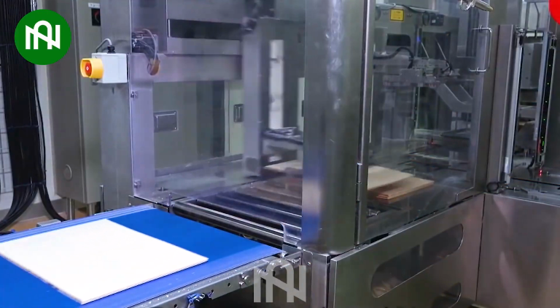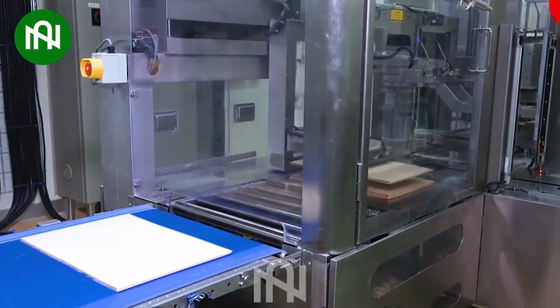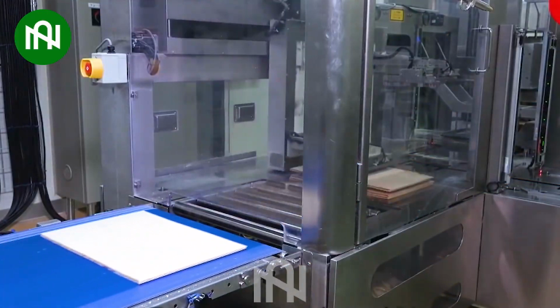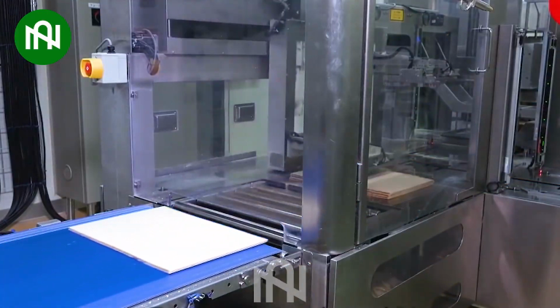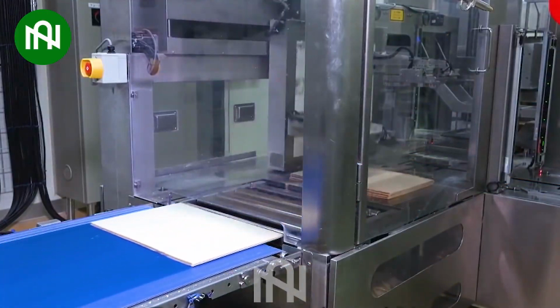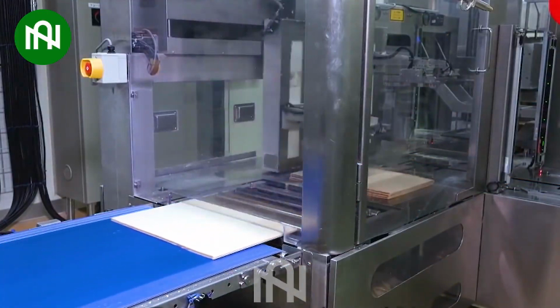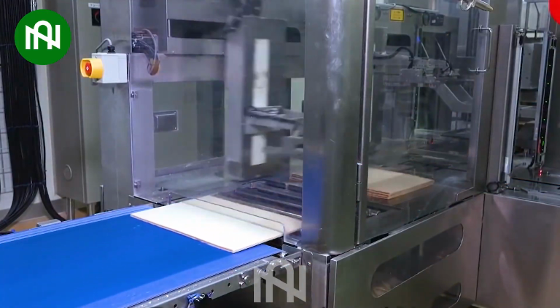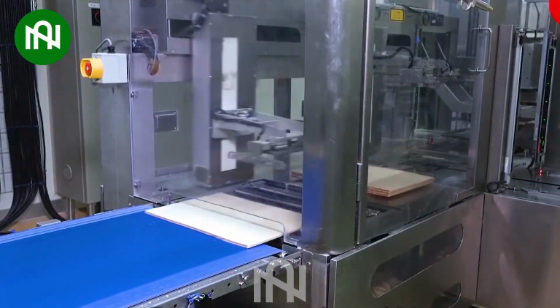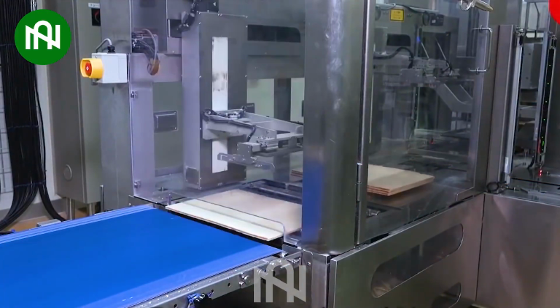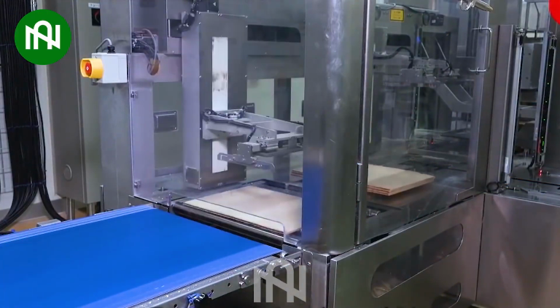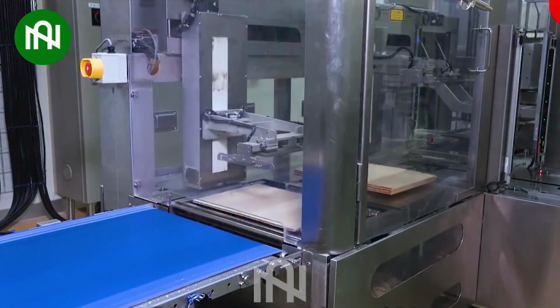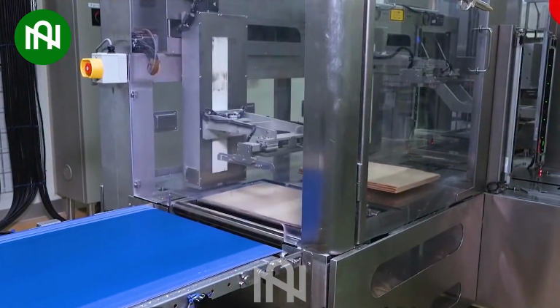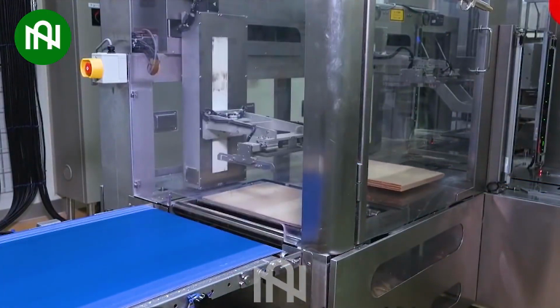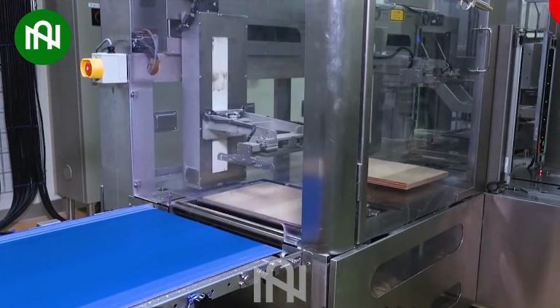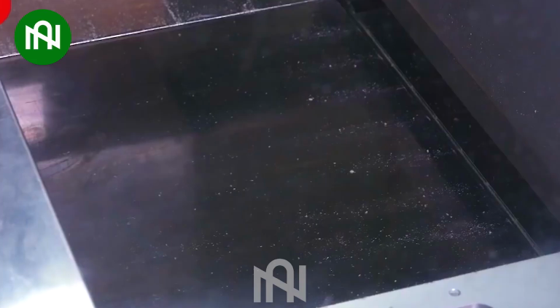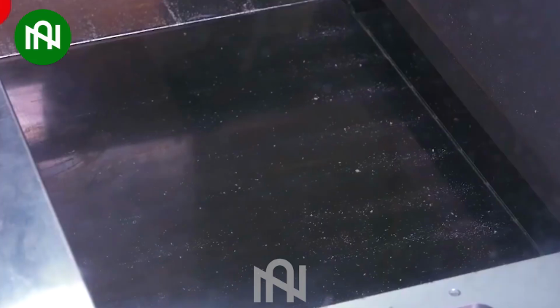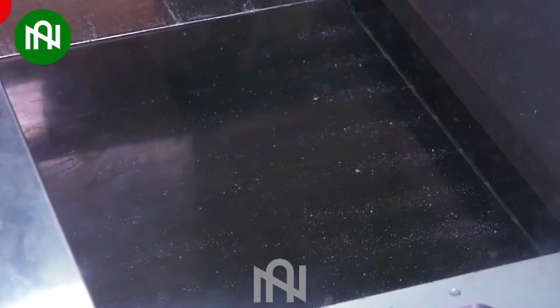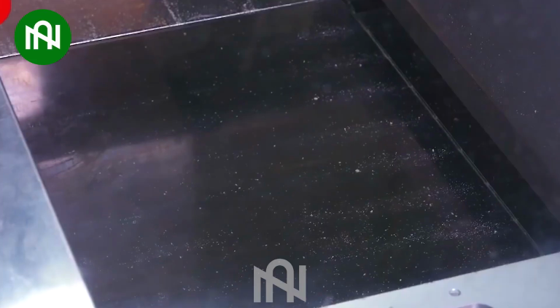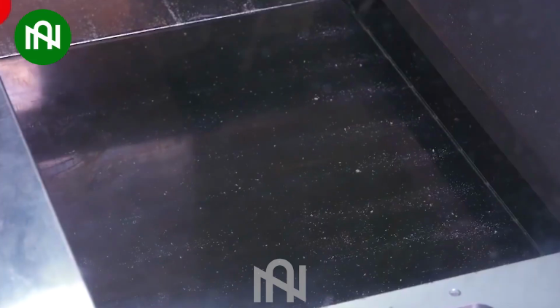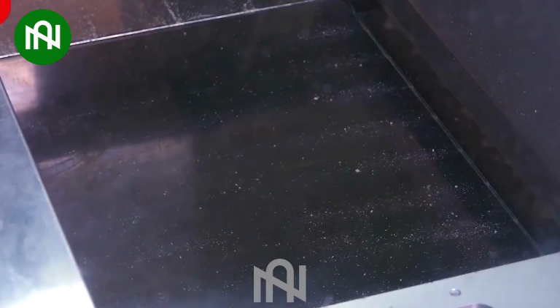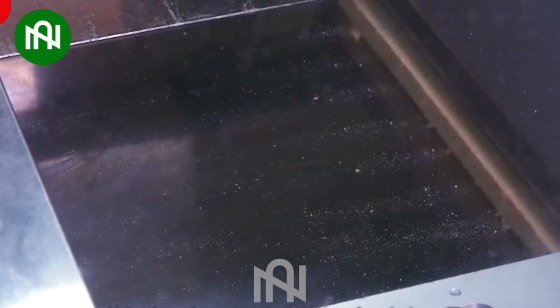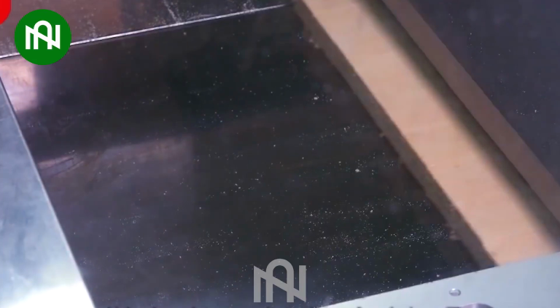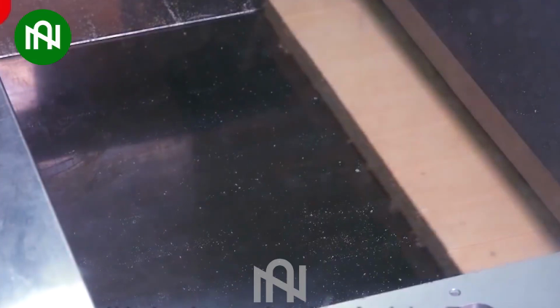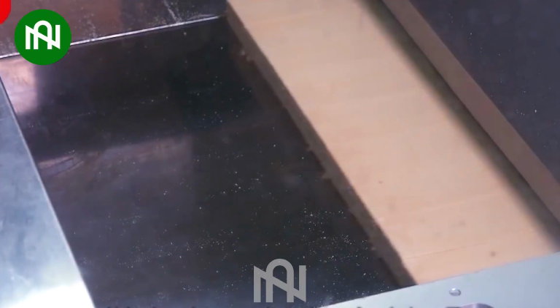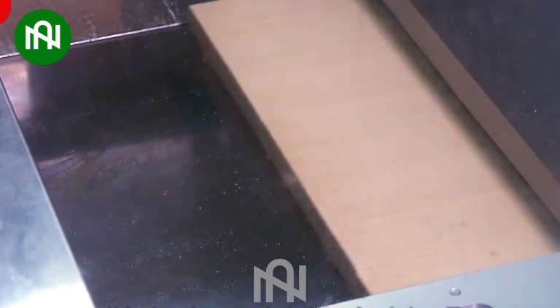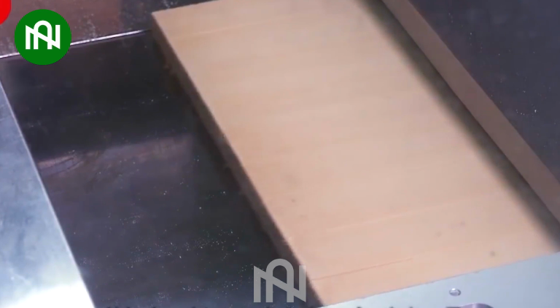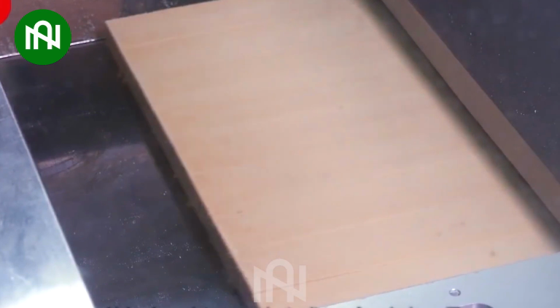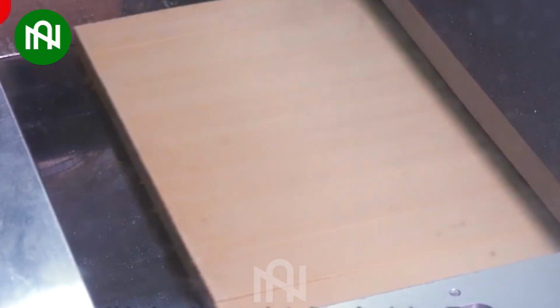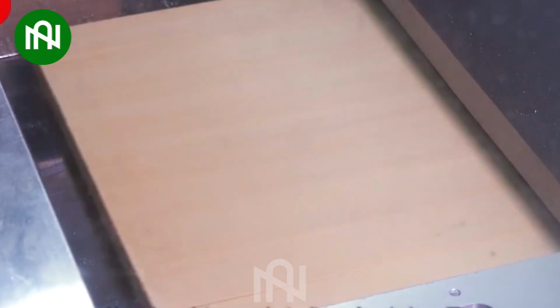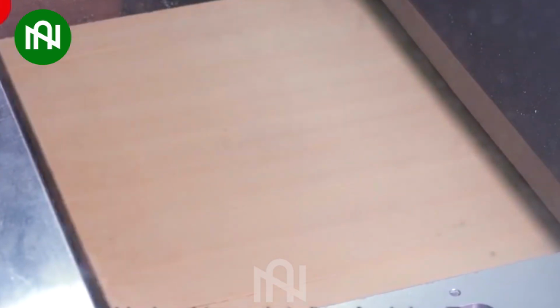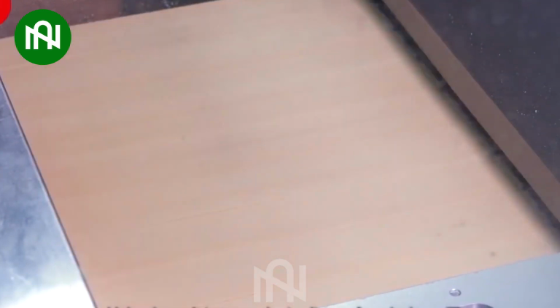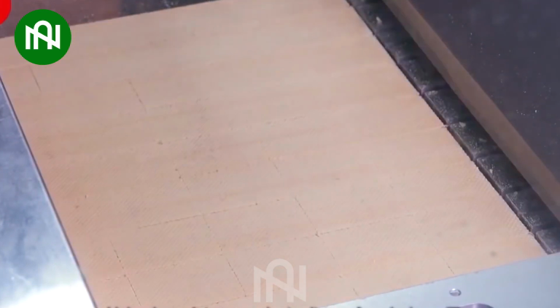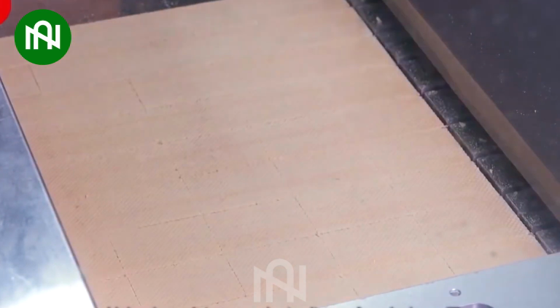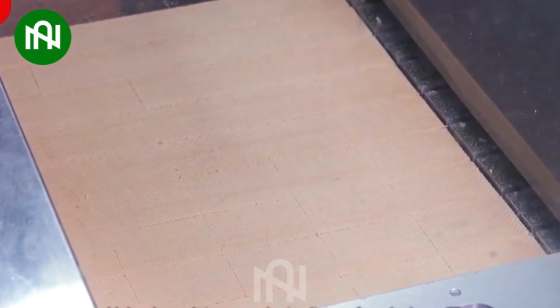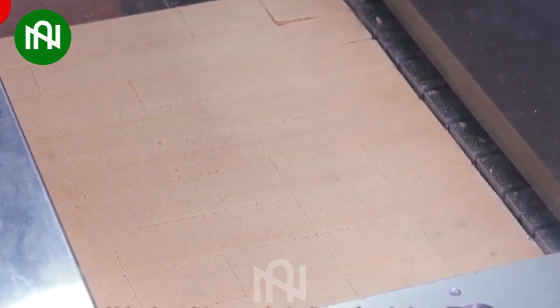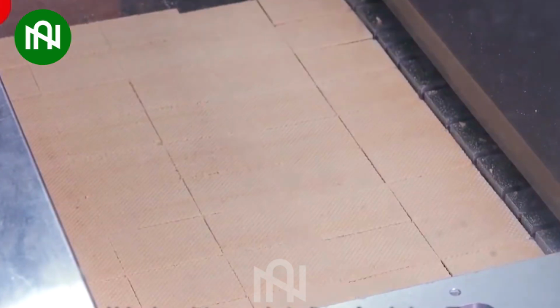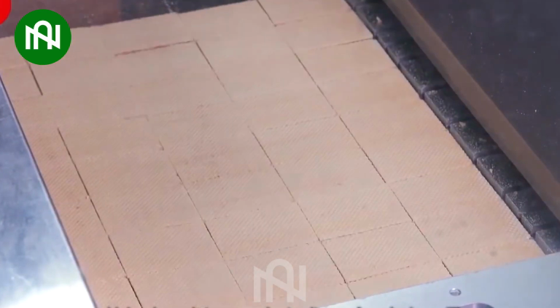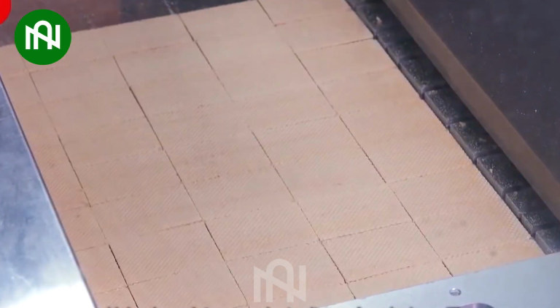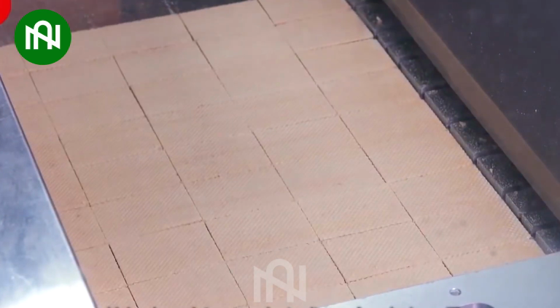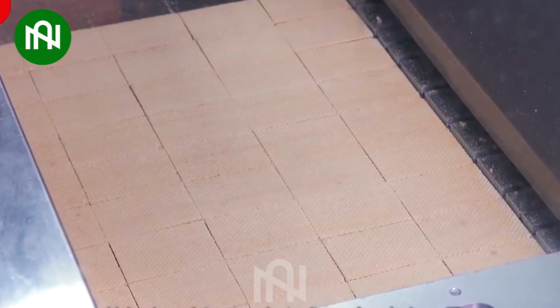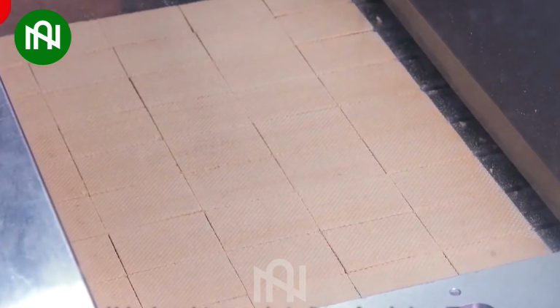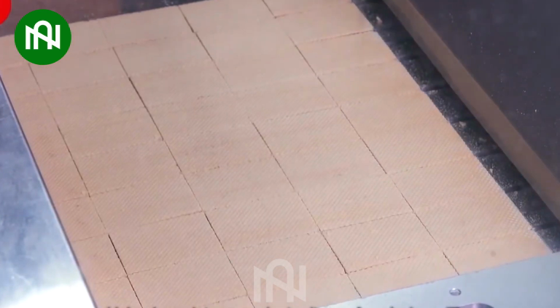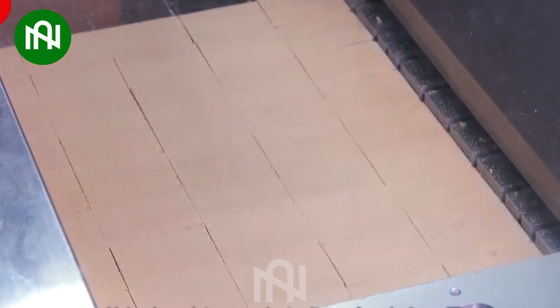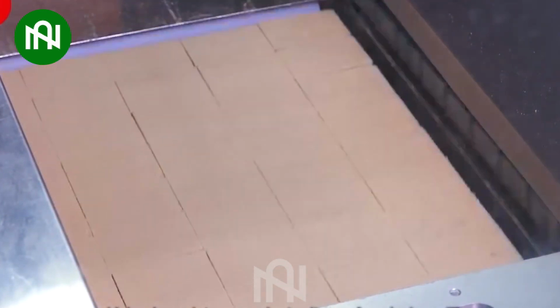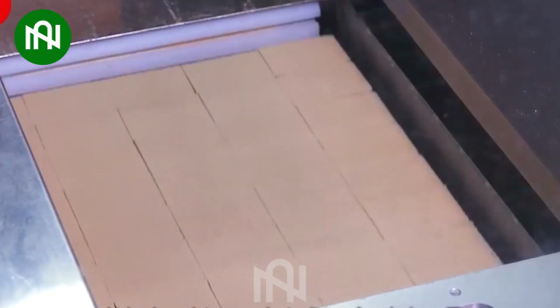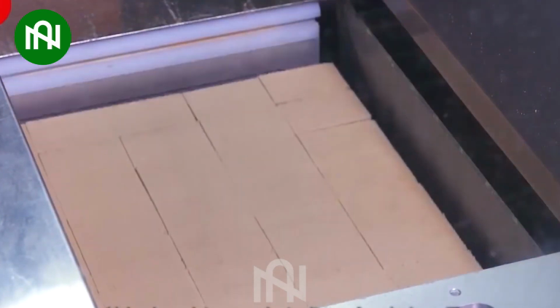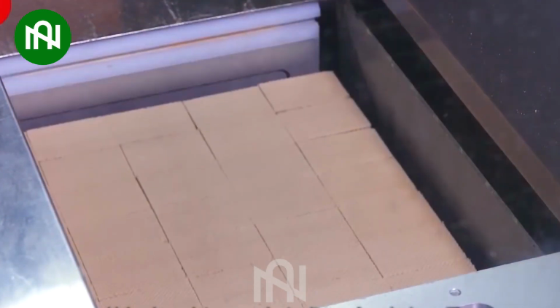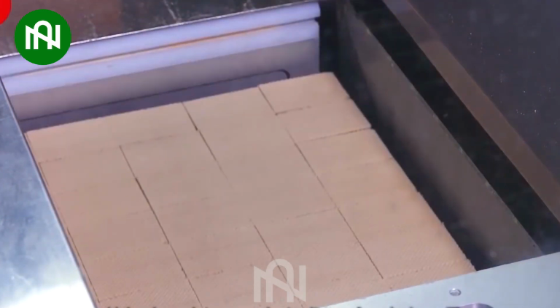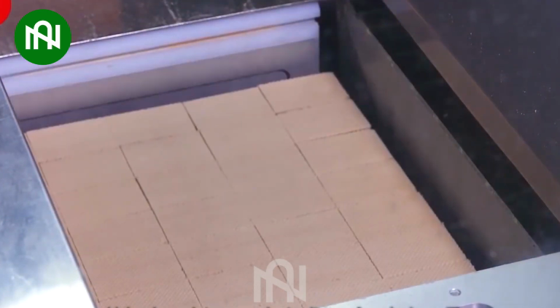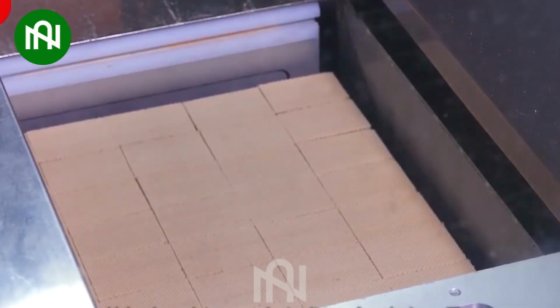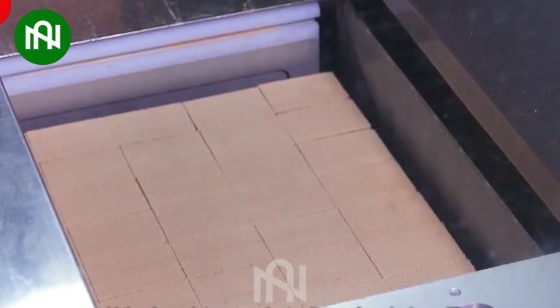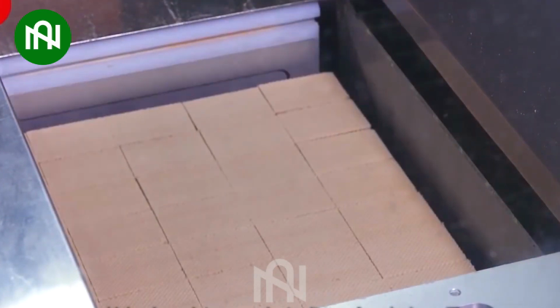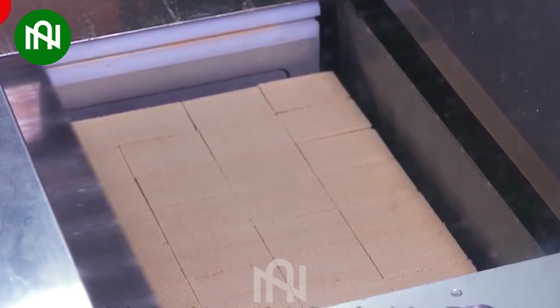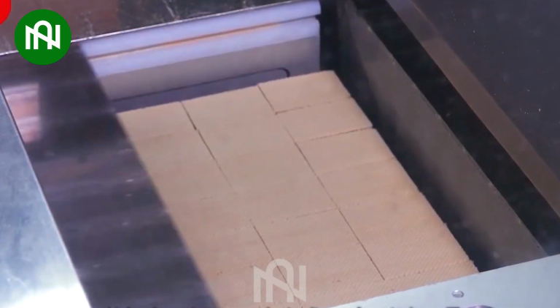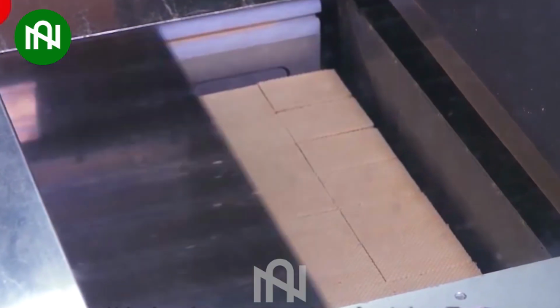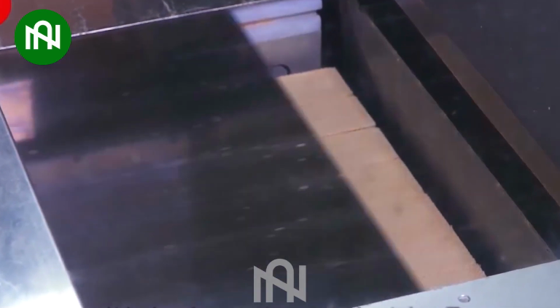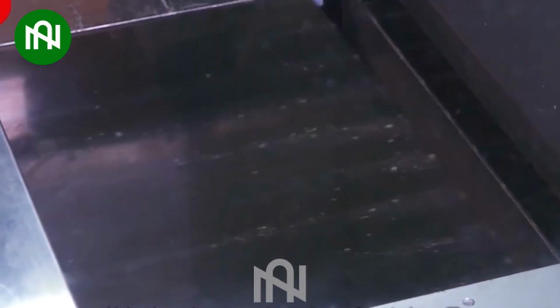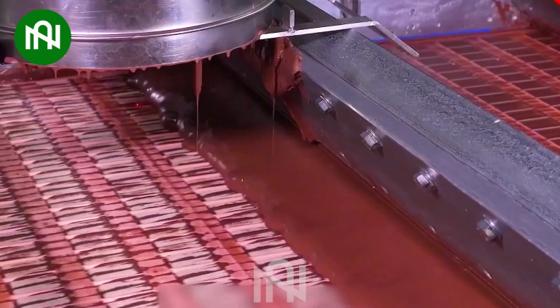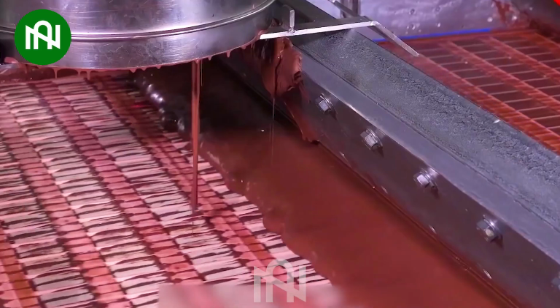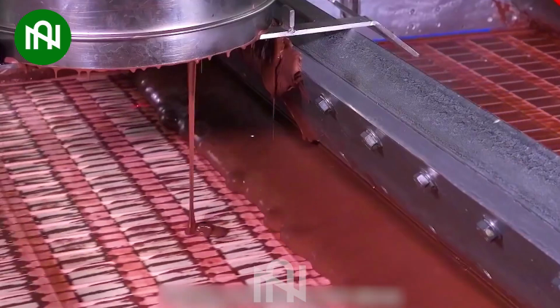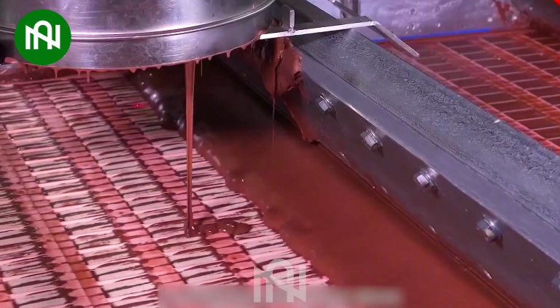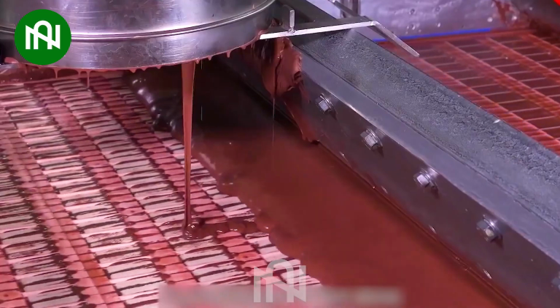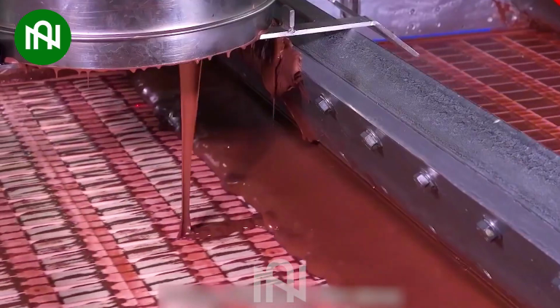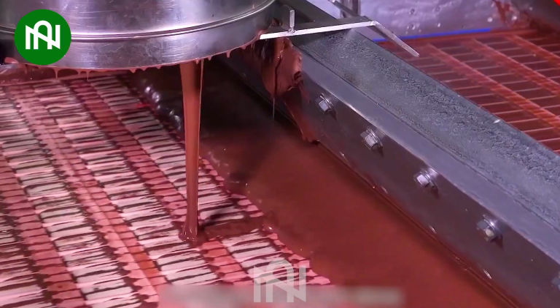The Kit-Kat production line is so amazing! Can't believe my eyes as it crafts these iconic chocolate bars with precision!